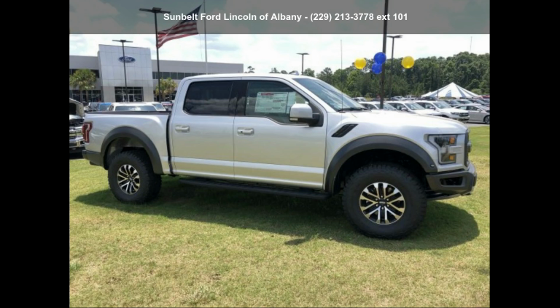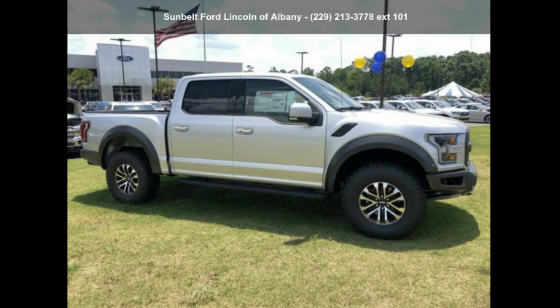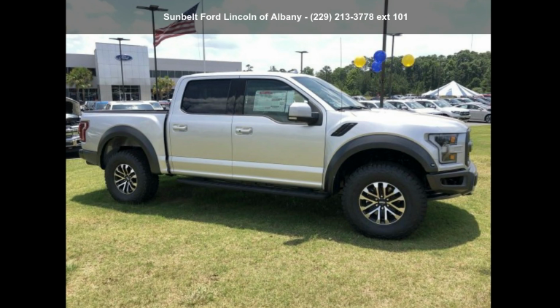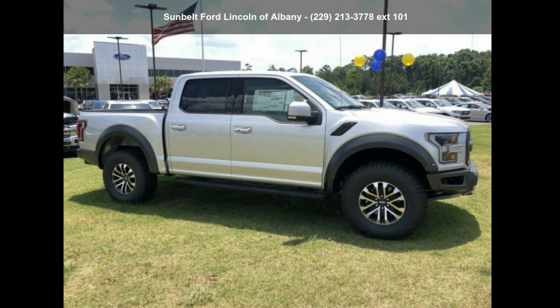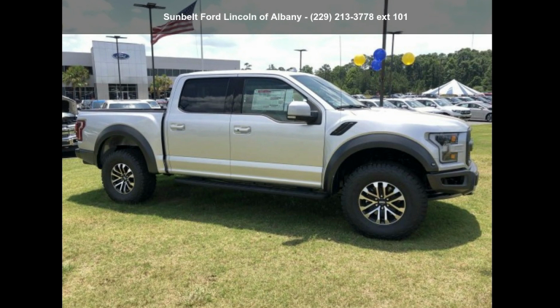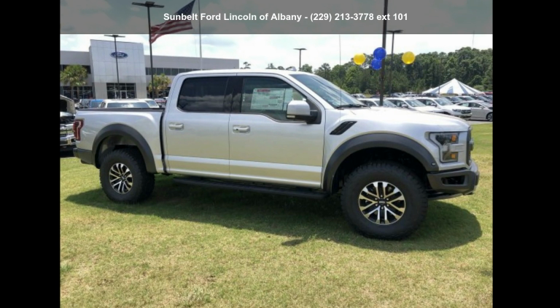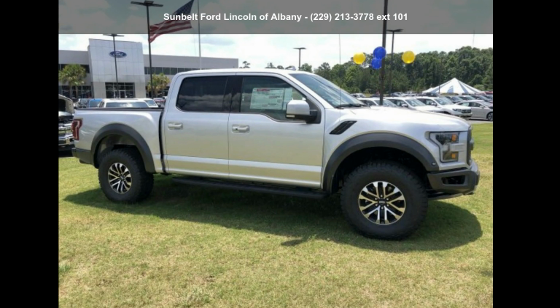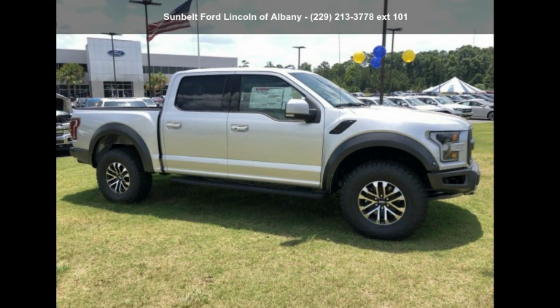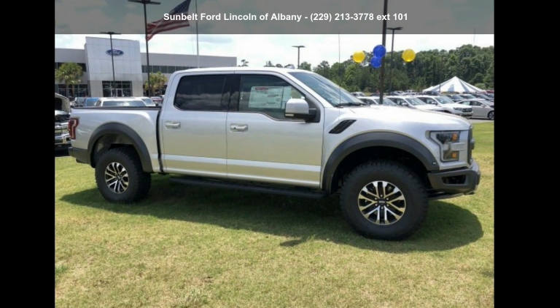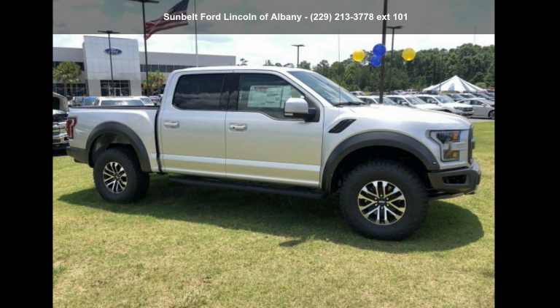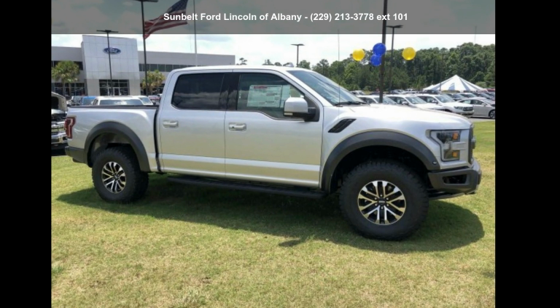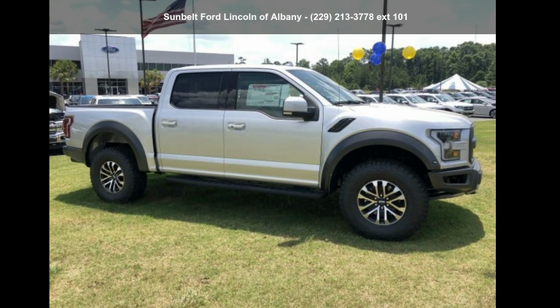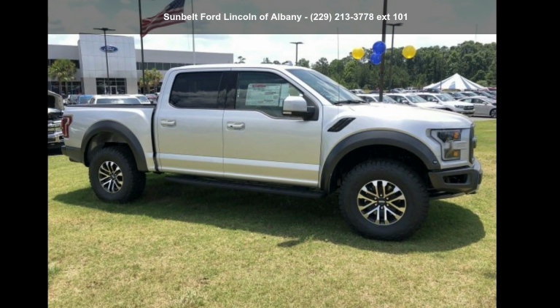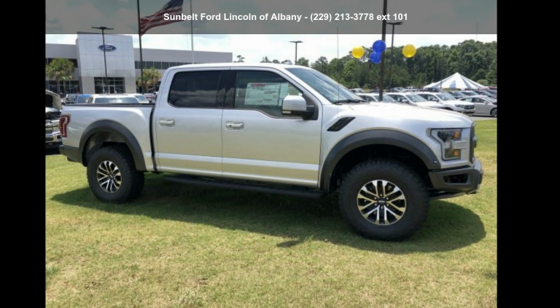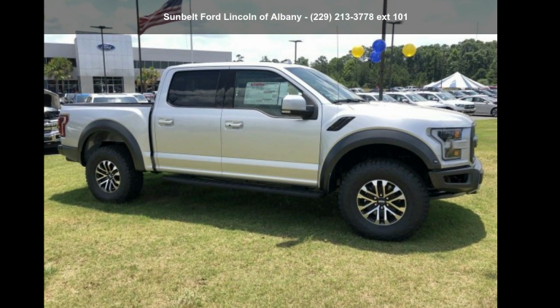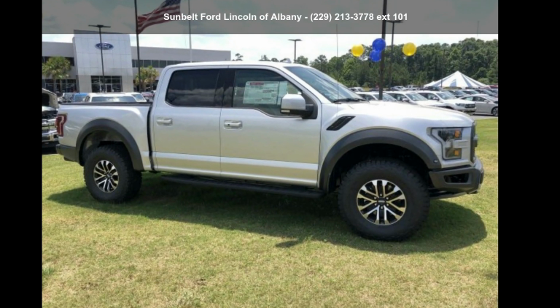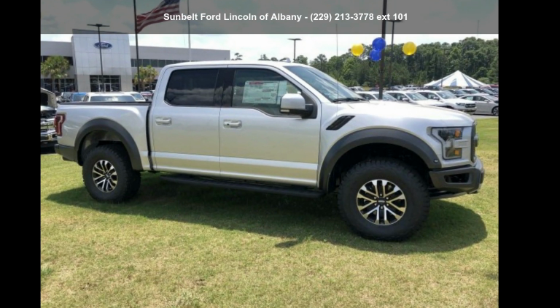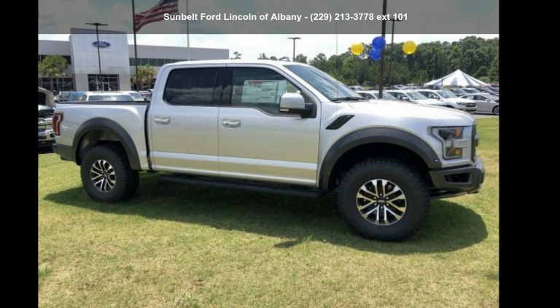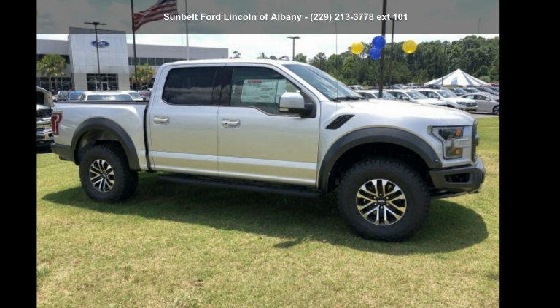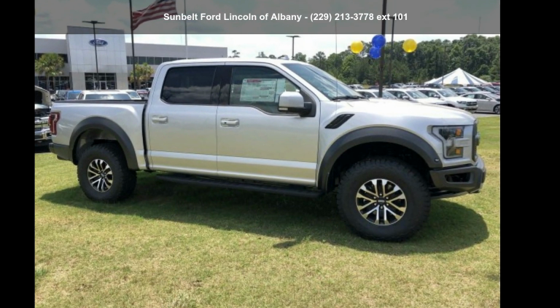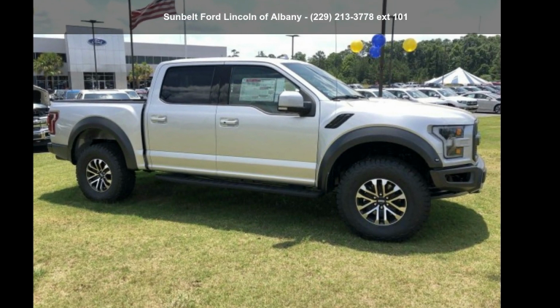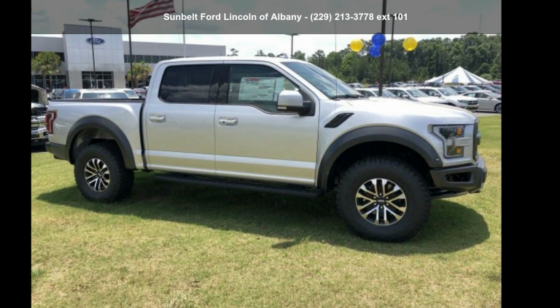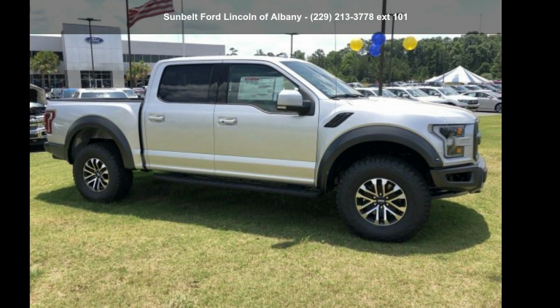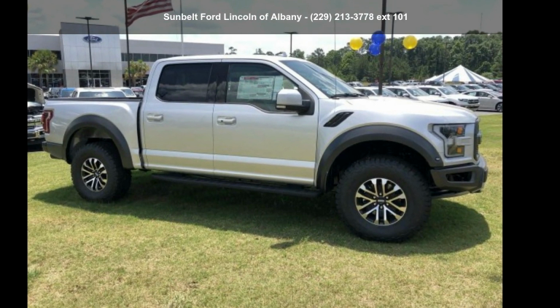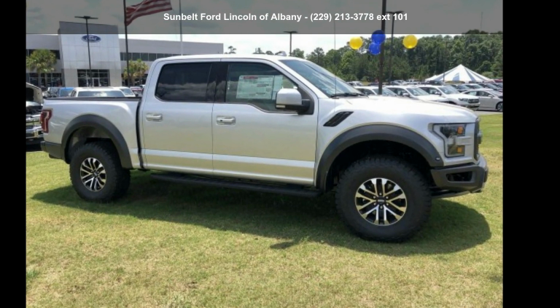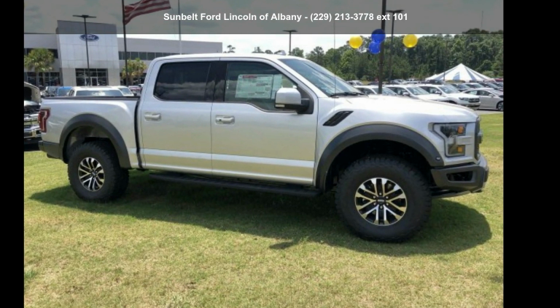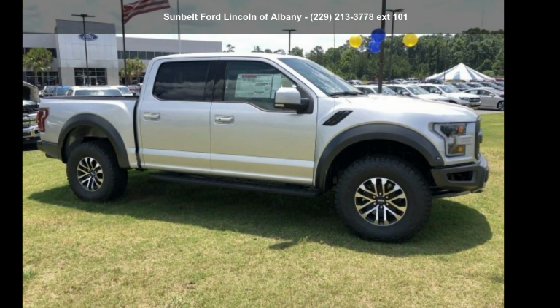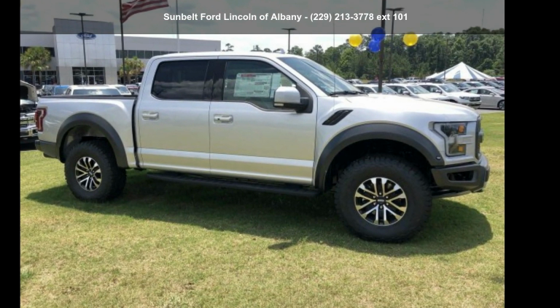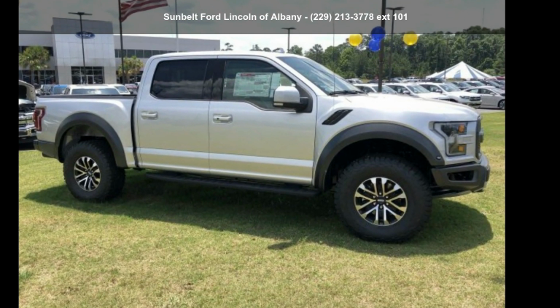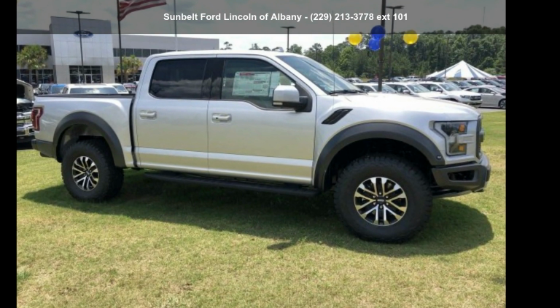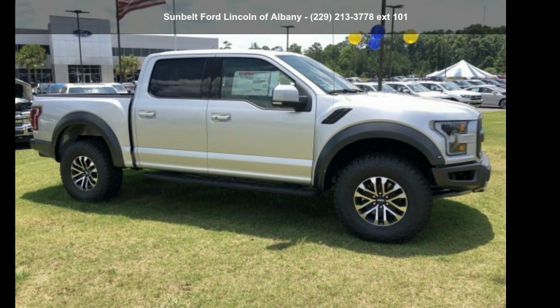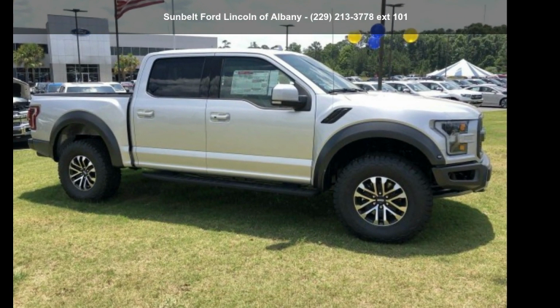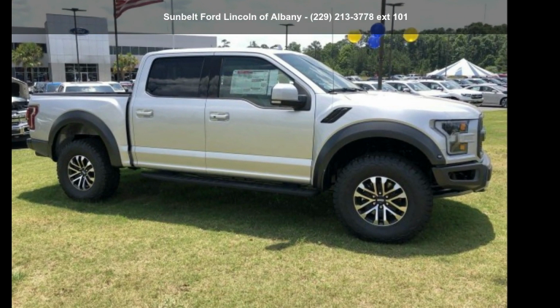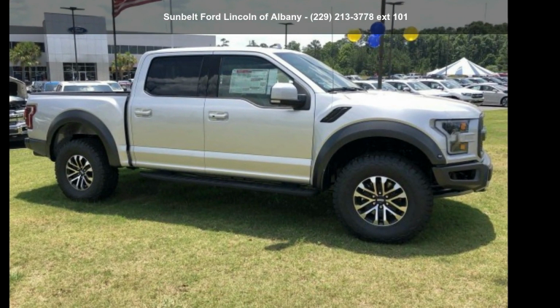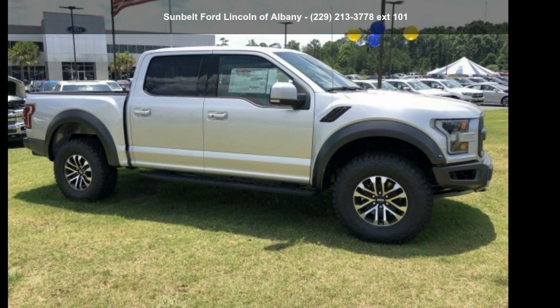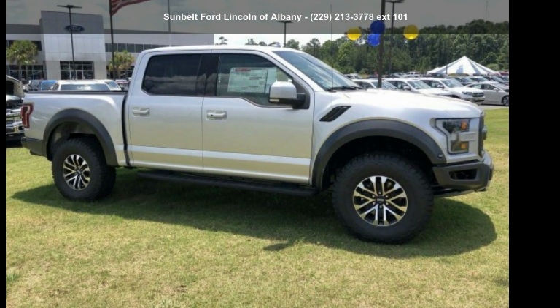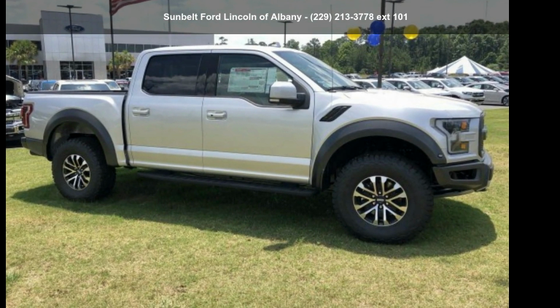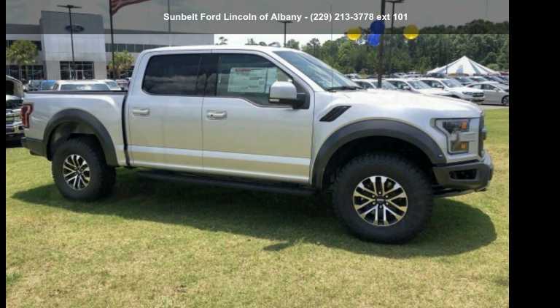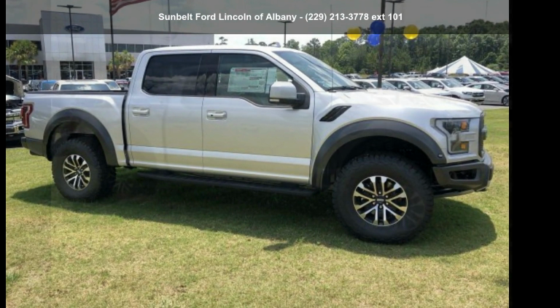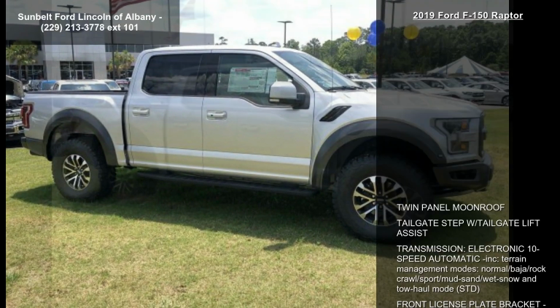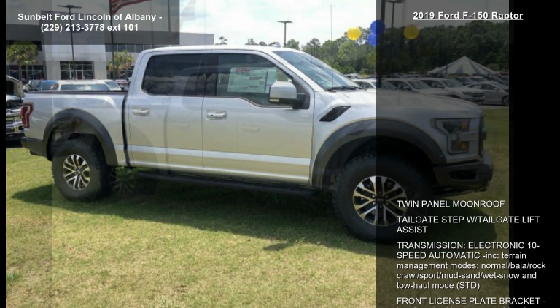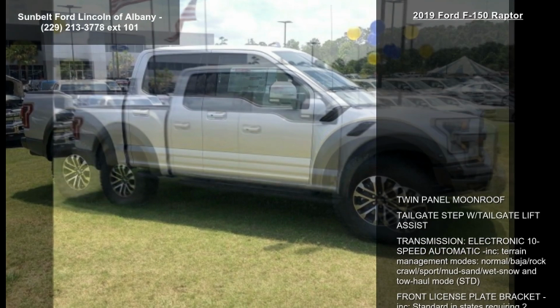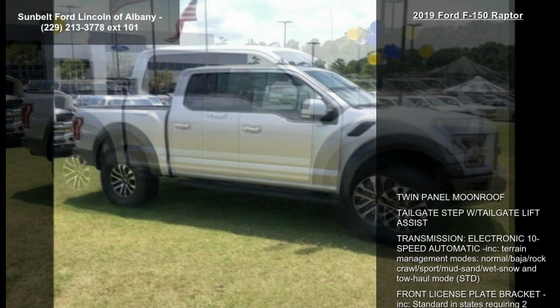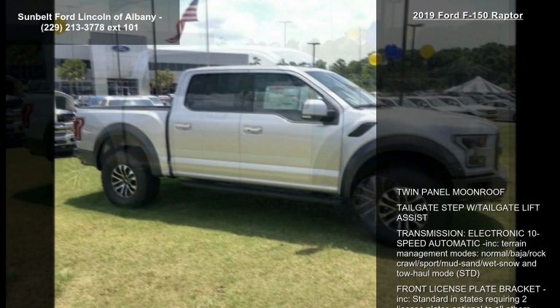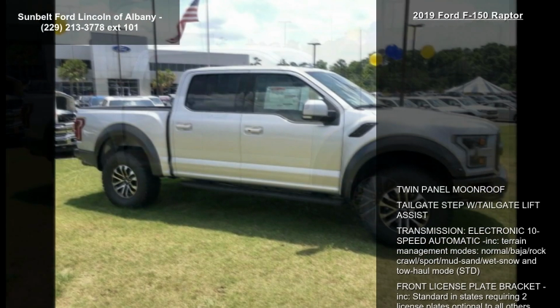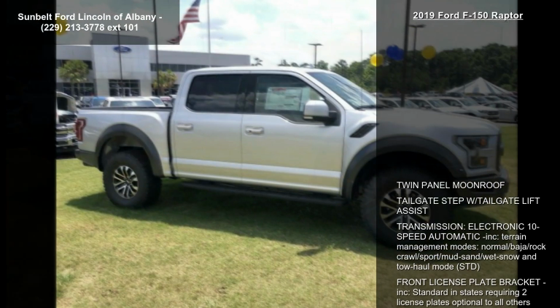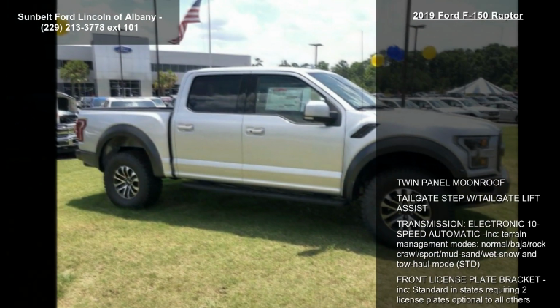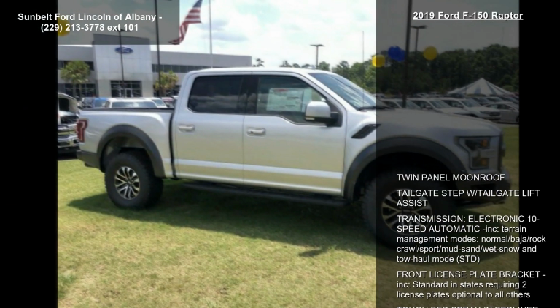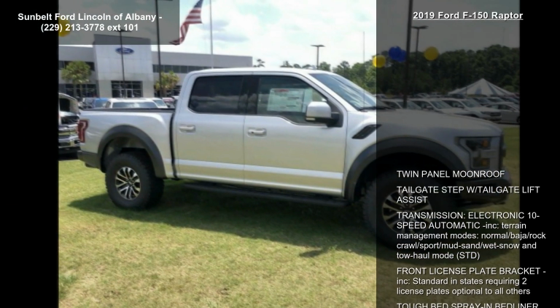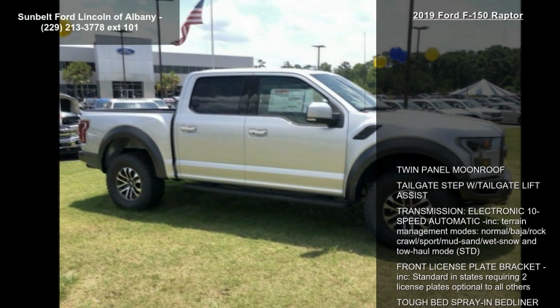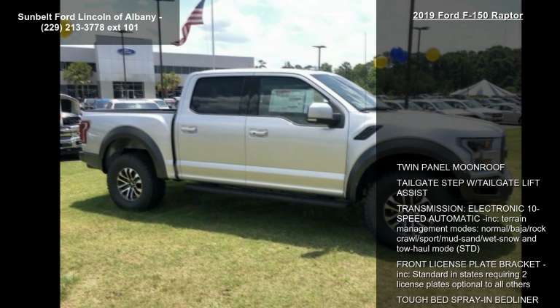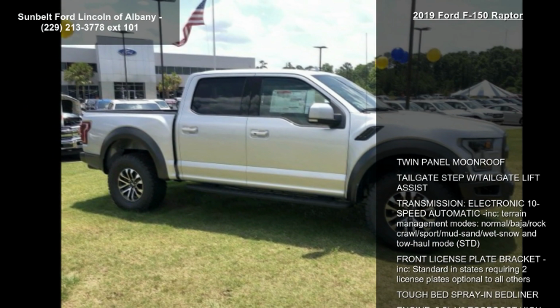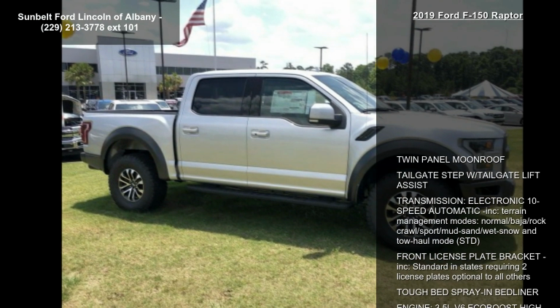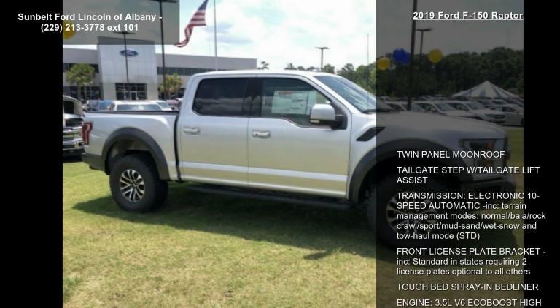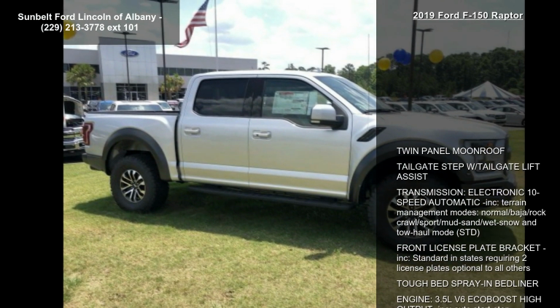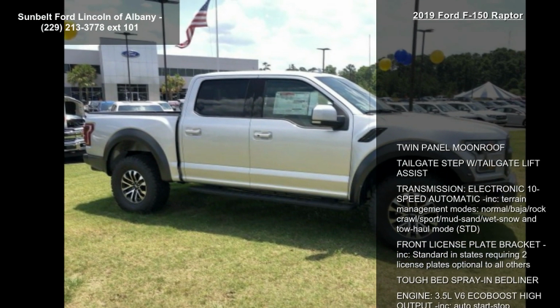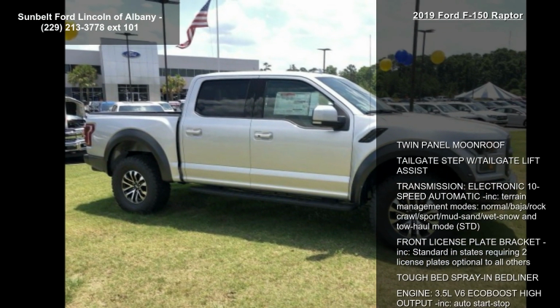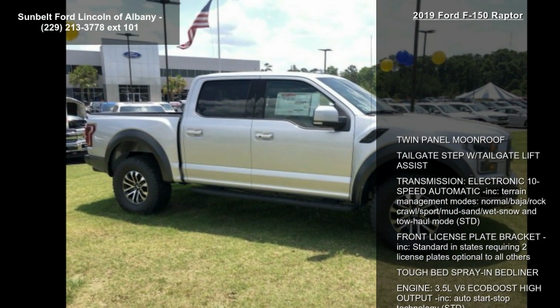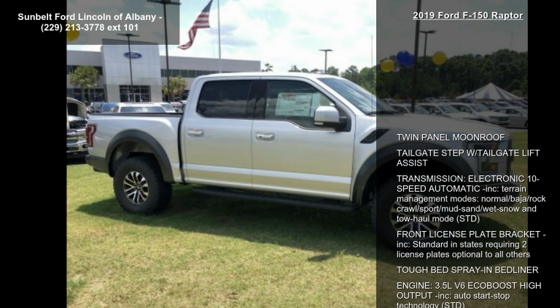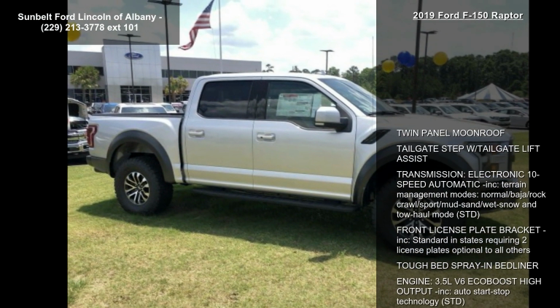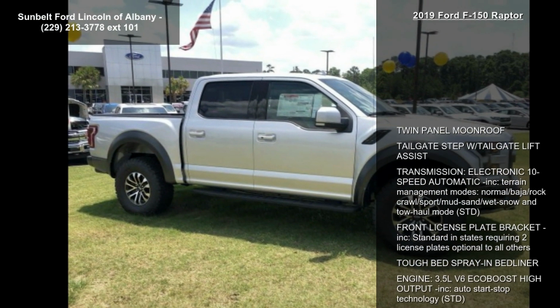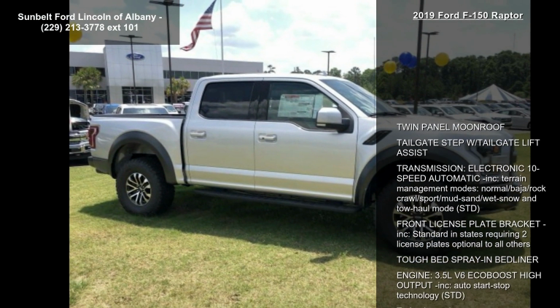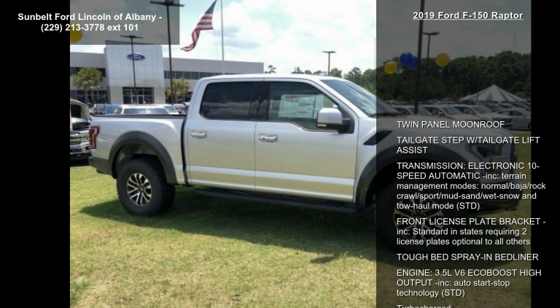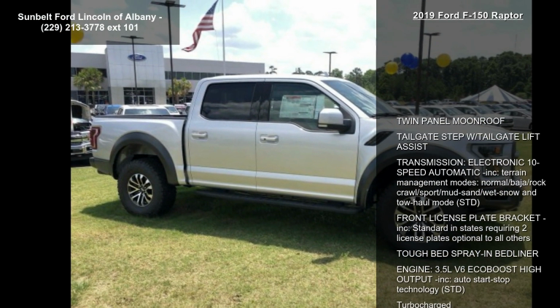Imagine yourself in this Ford 2019 F-150 Raptor. This may be the set of wheels you've been looking for.